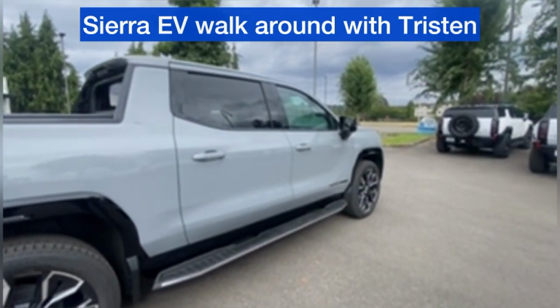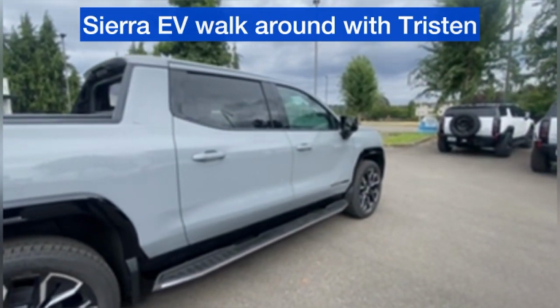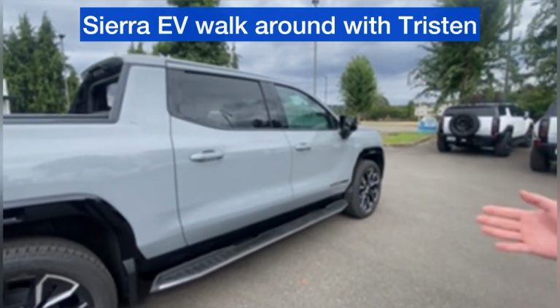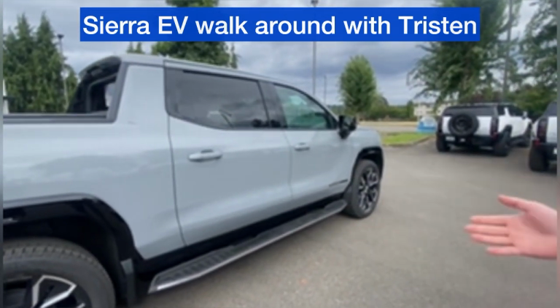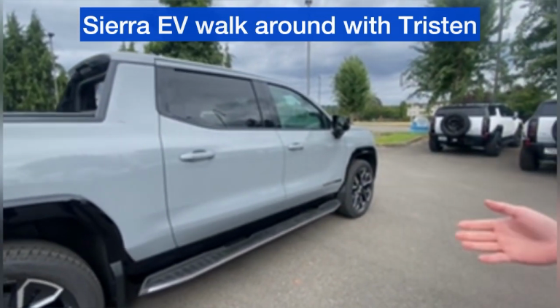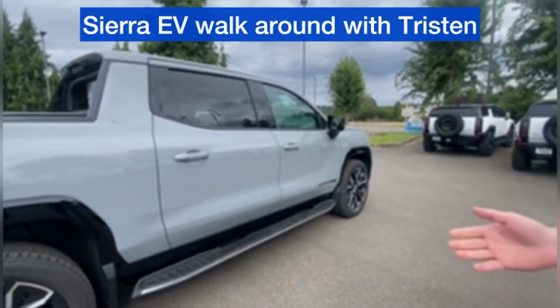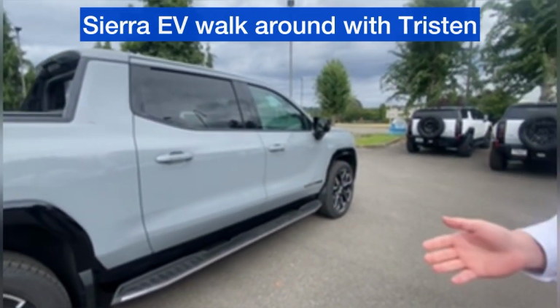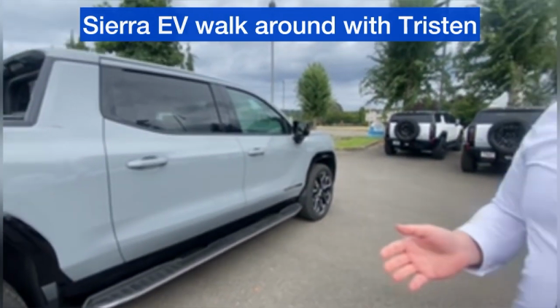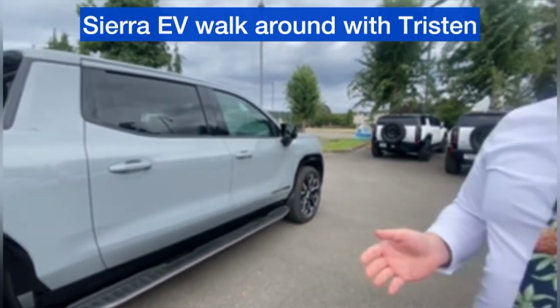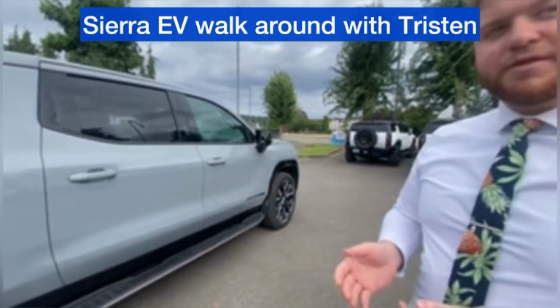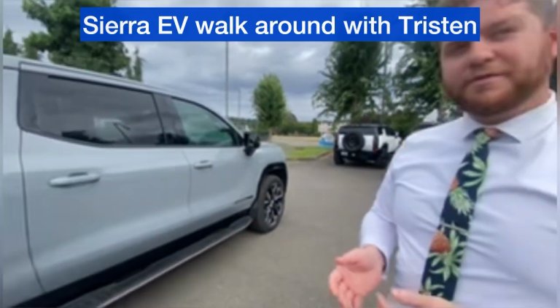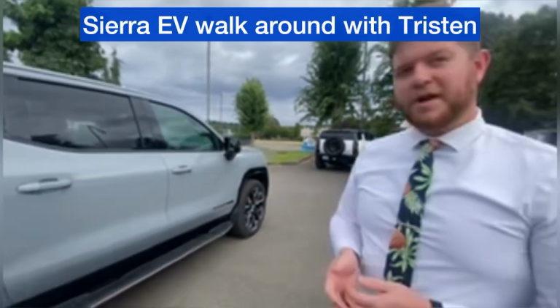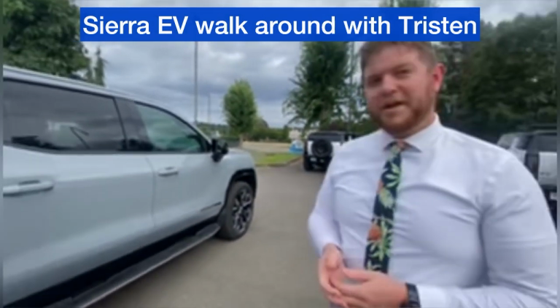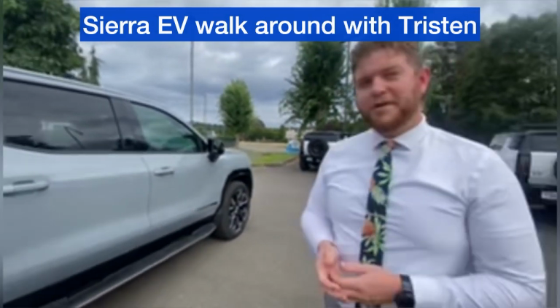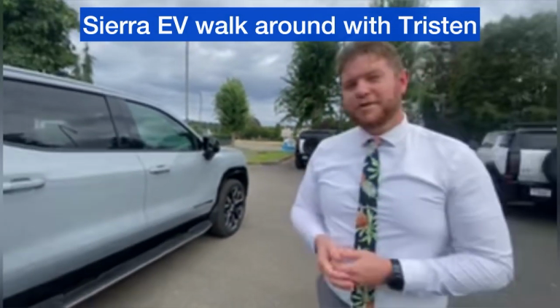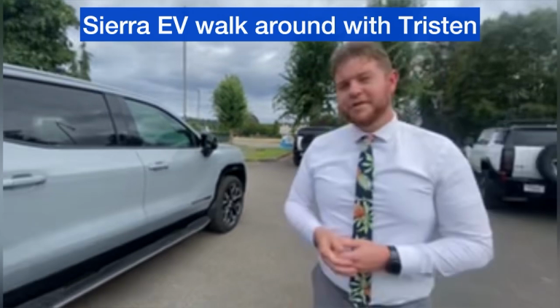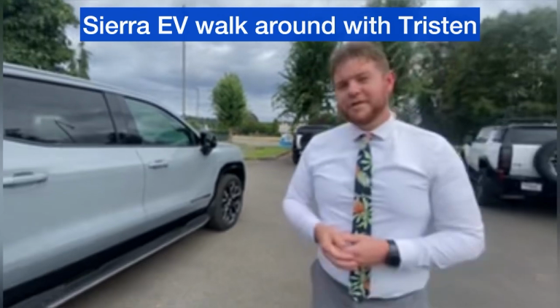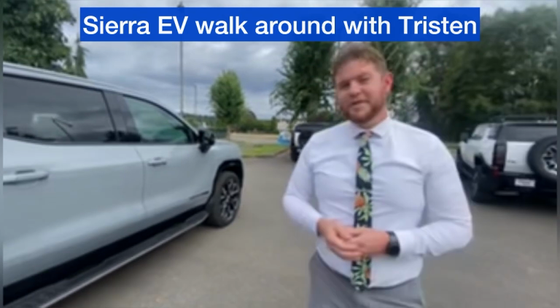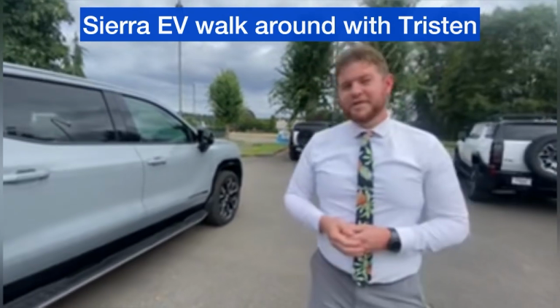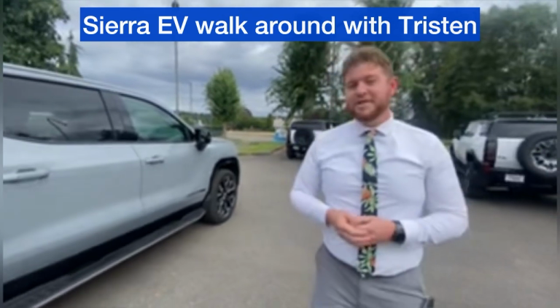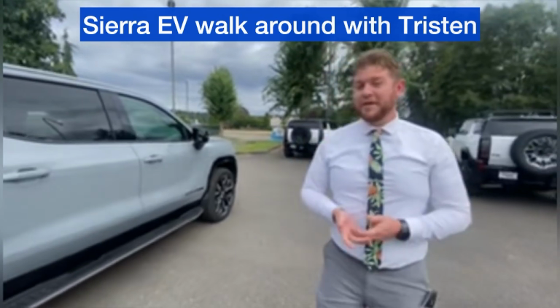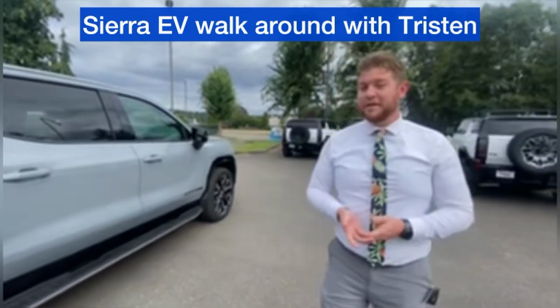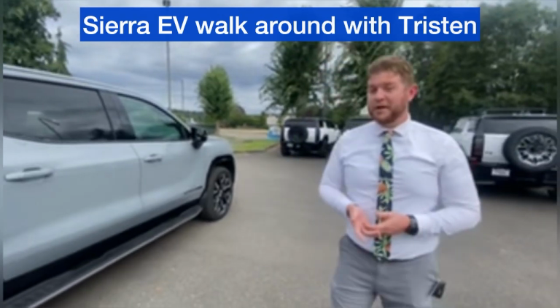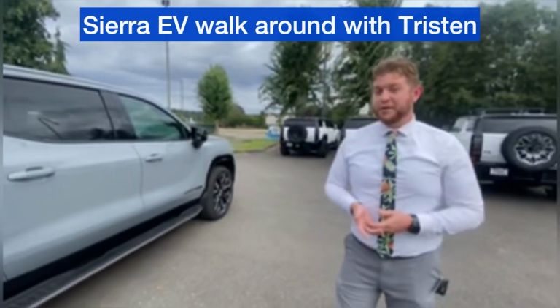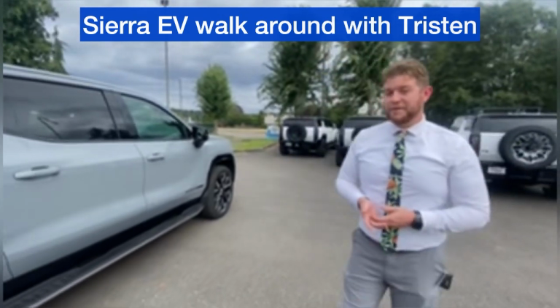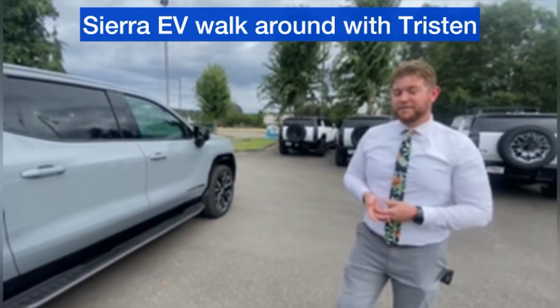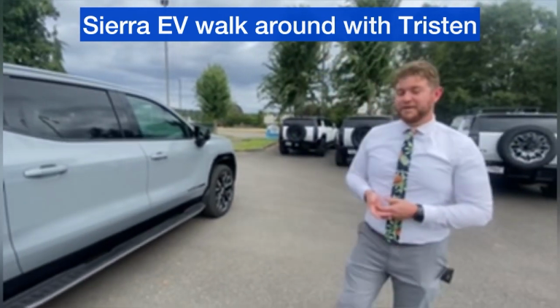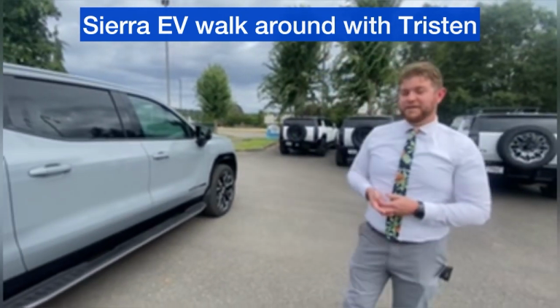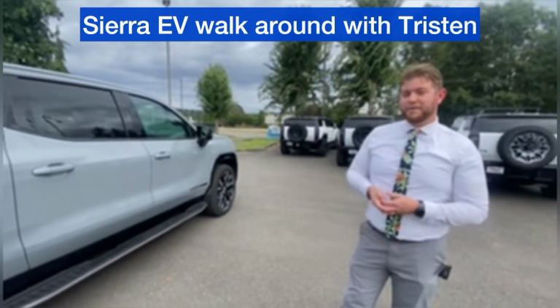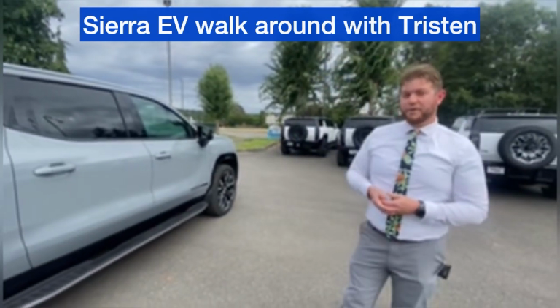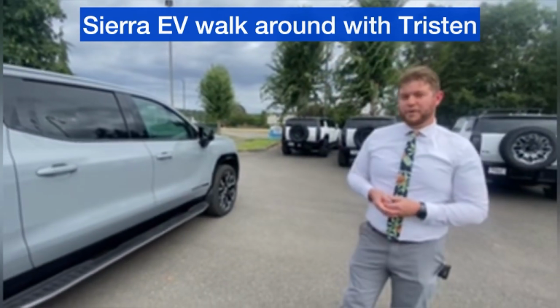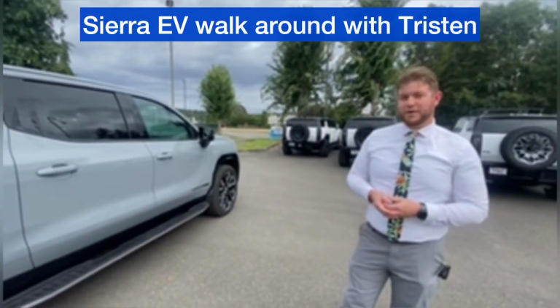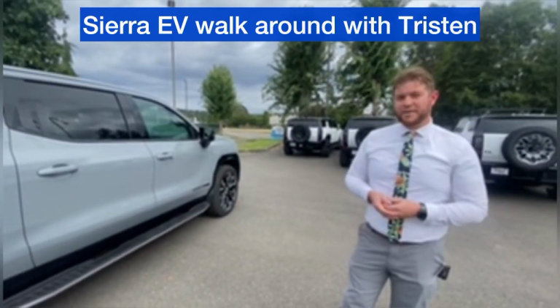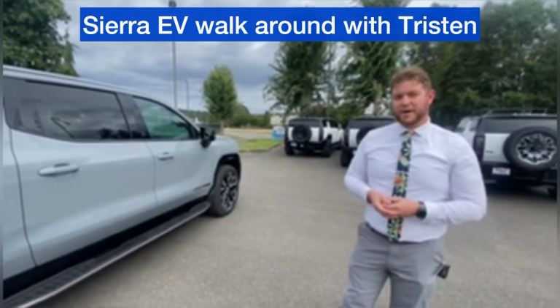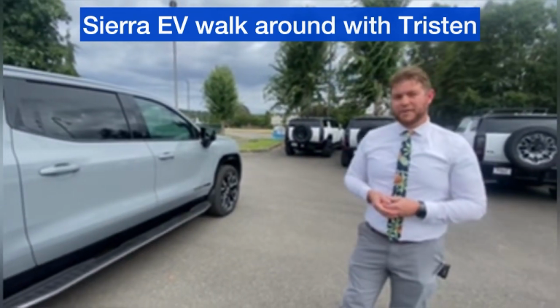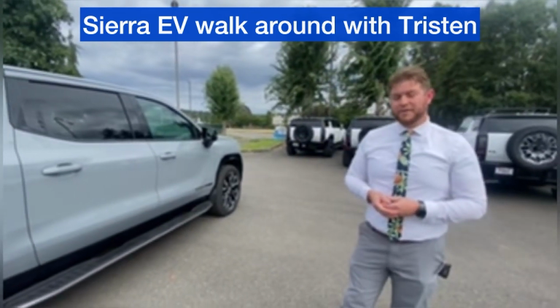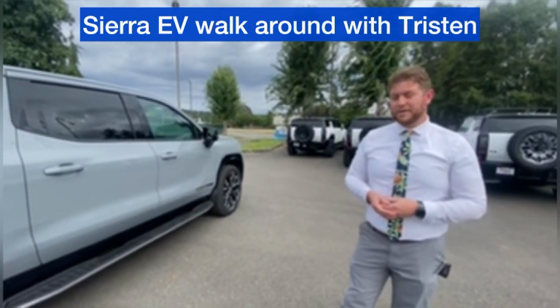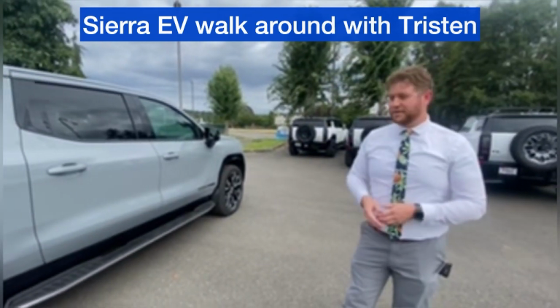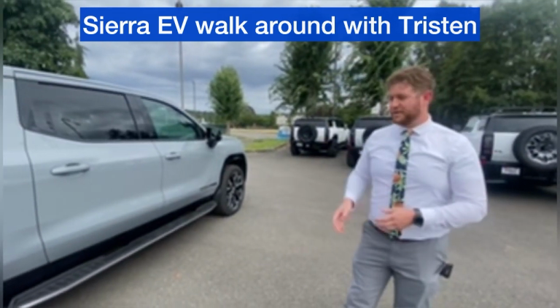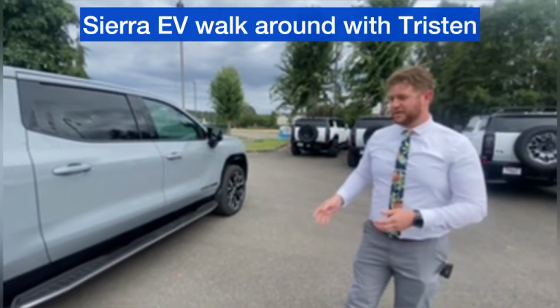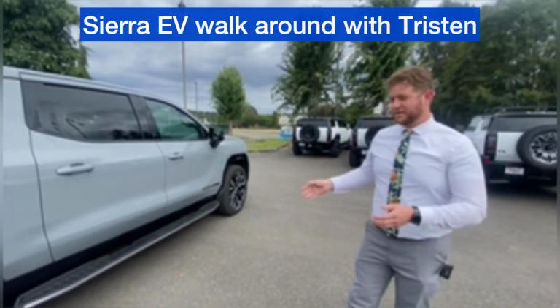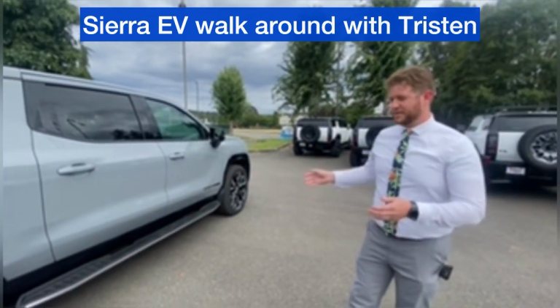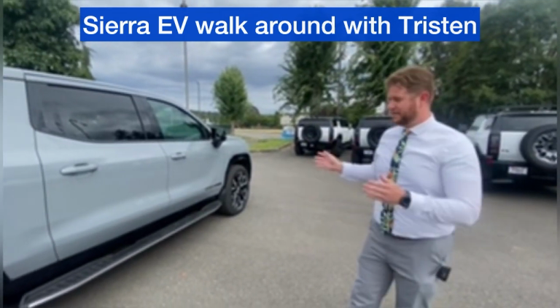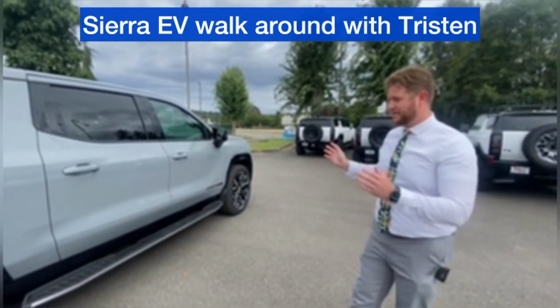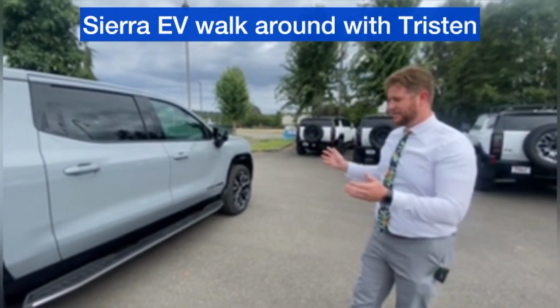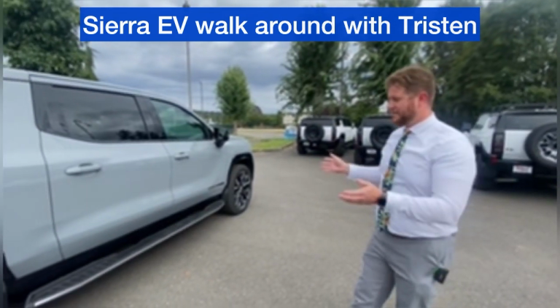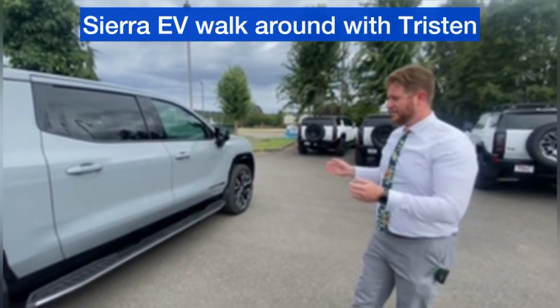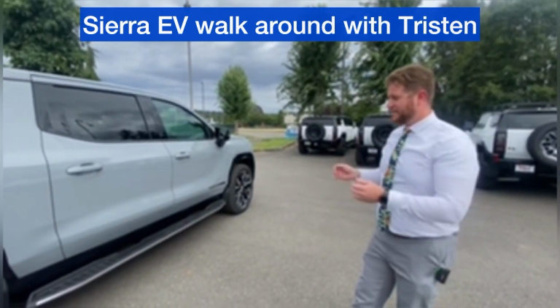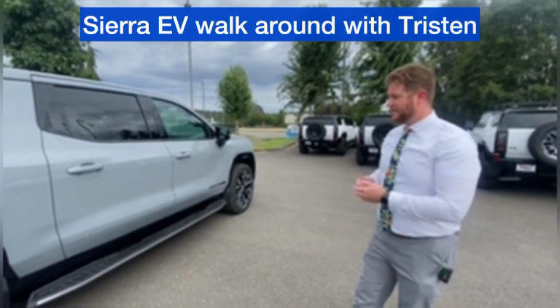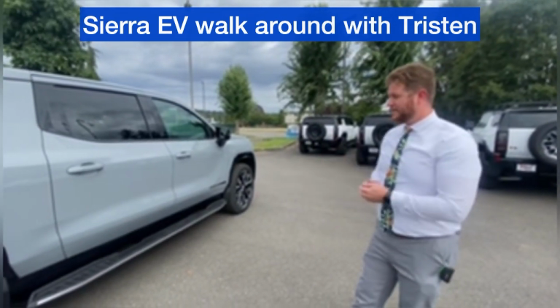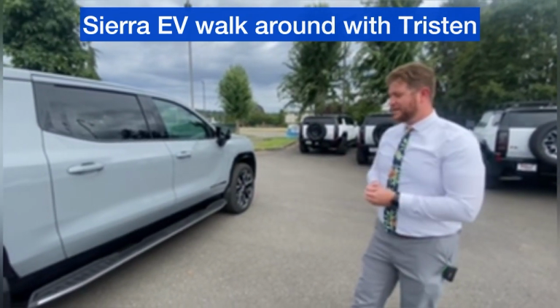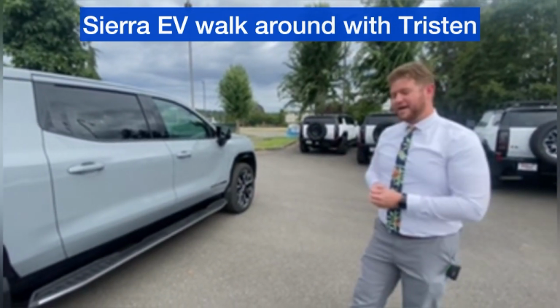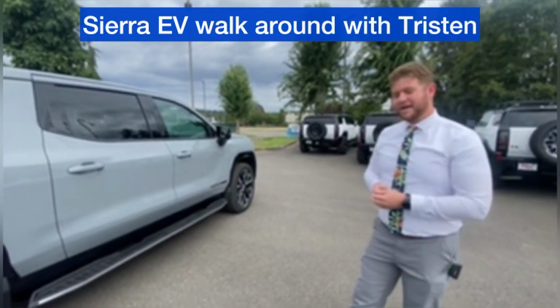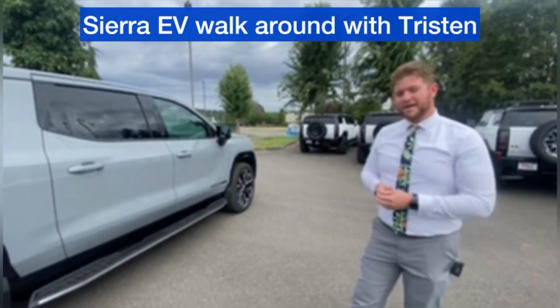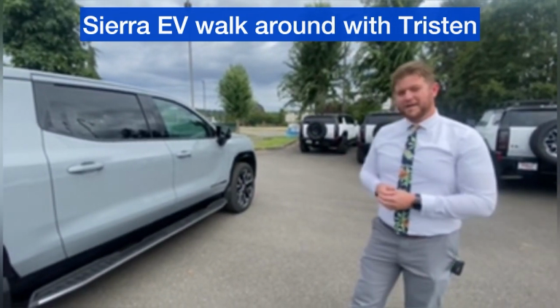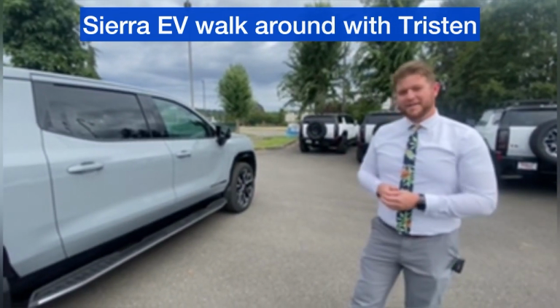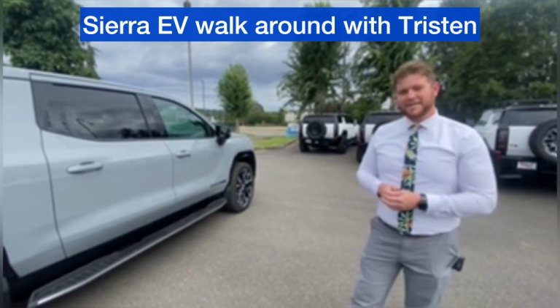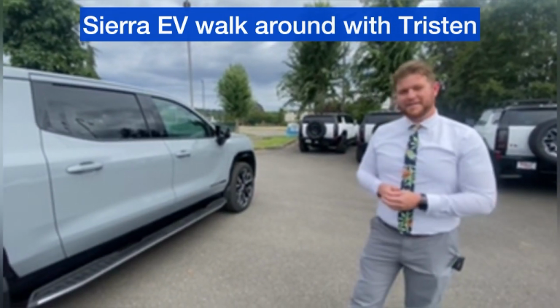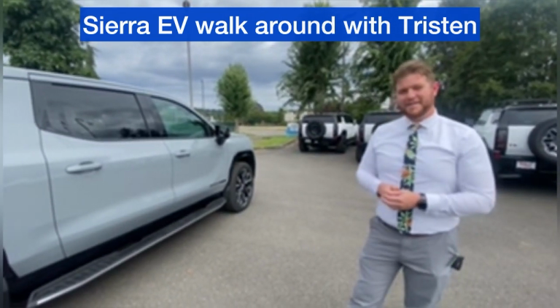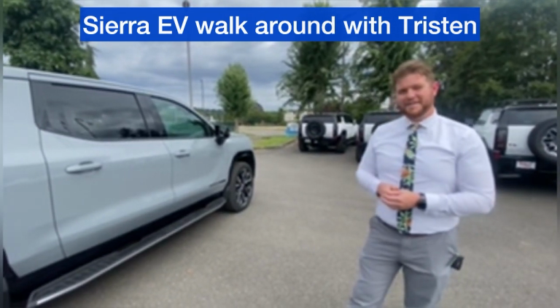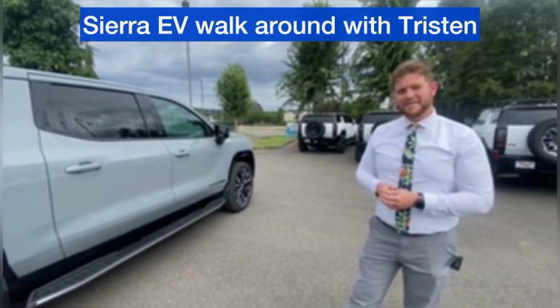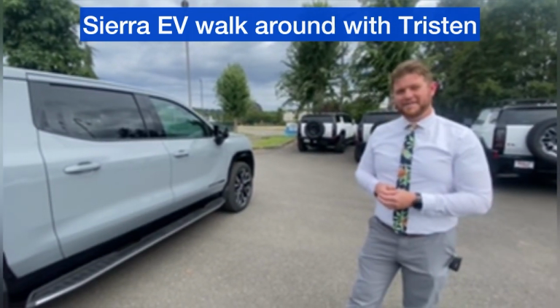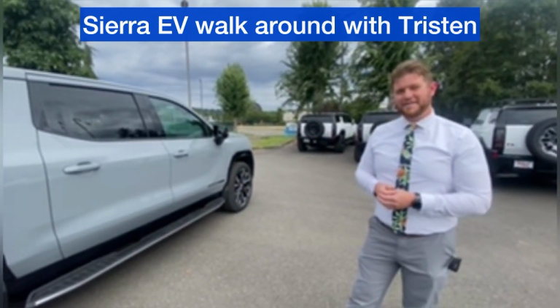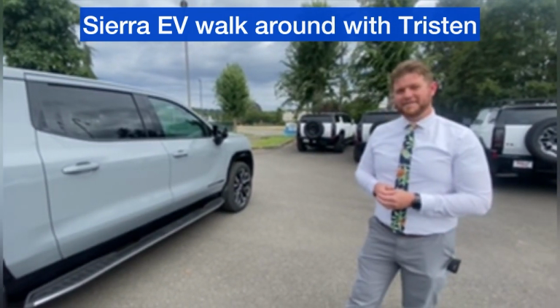450 miles of range, 754 horsepower — these trucks, they've got it all.